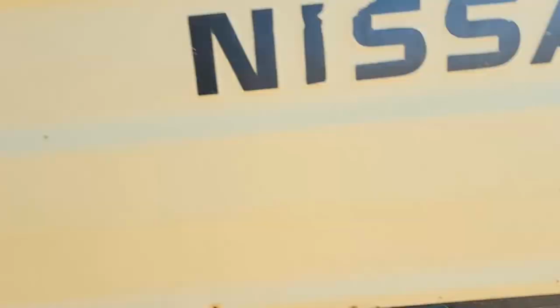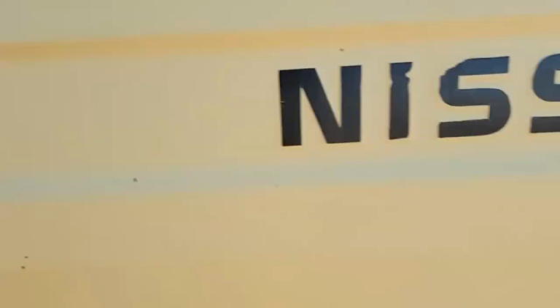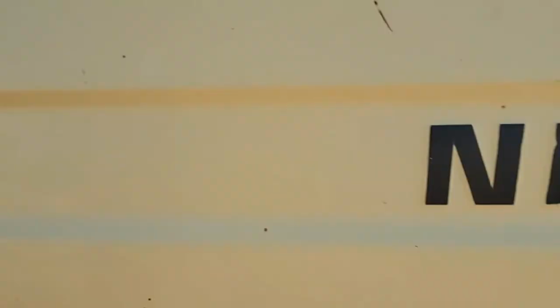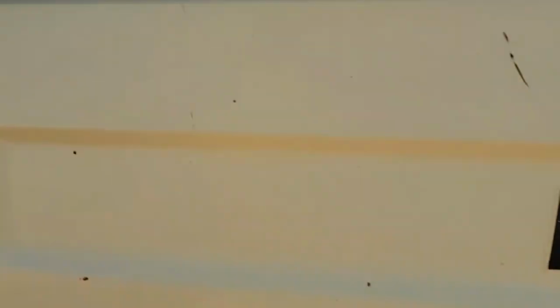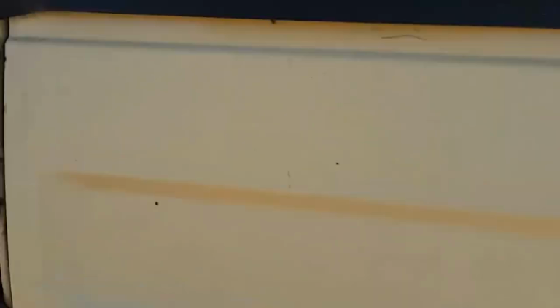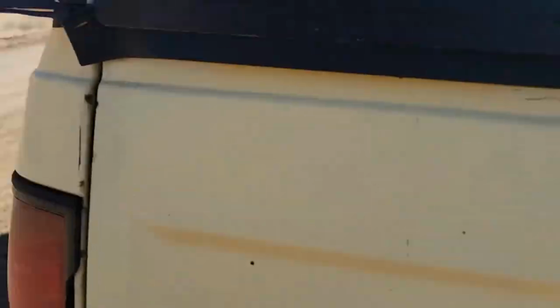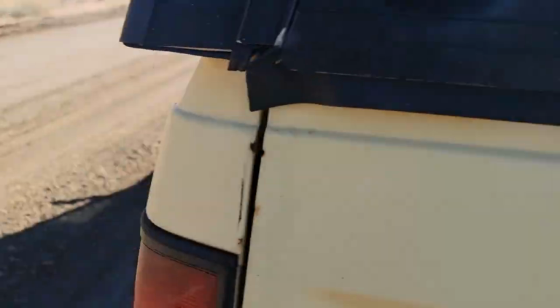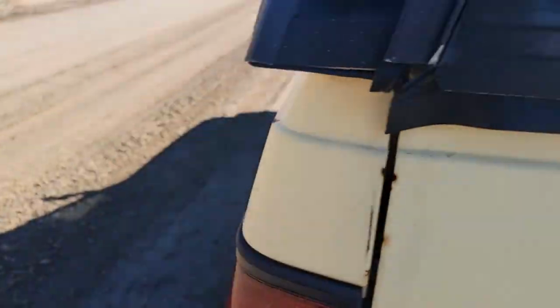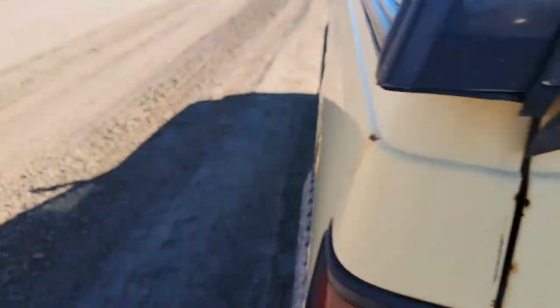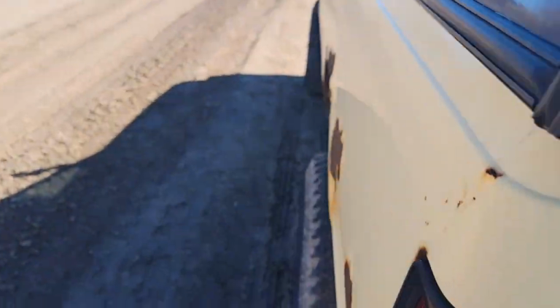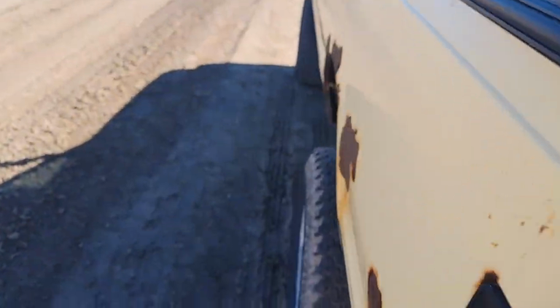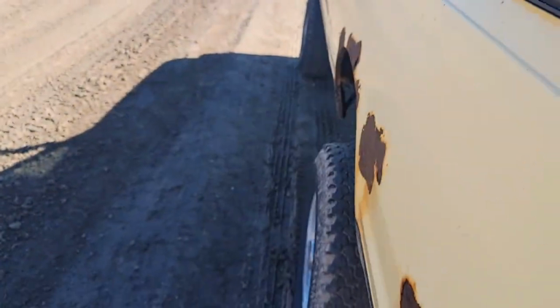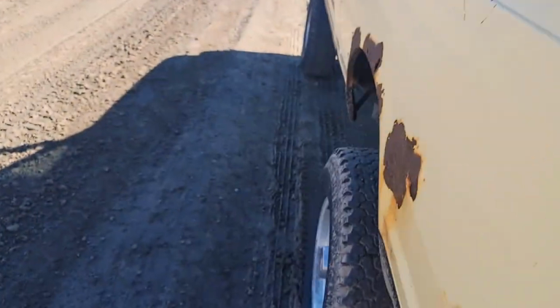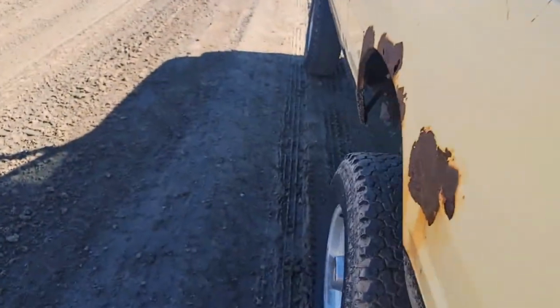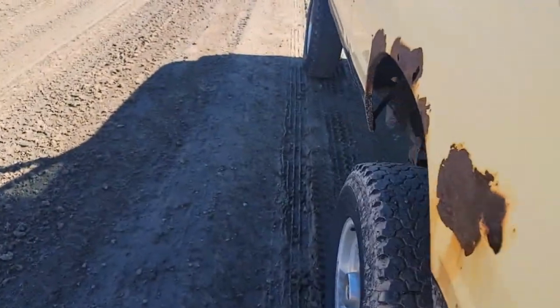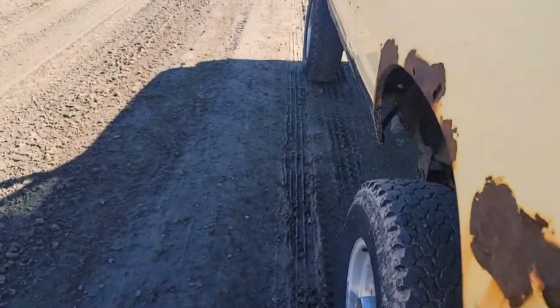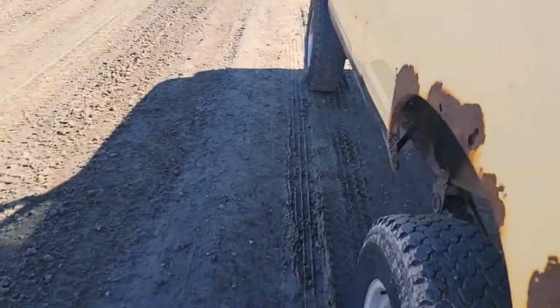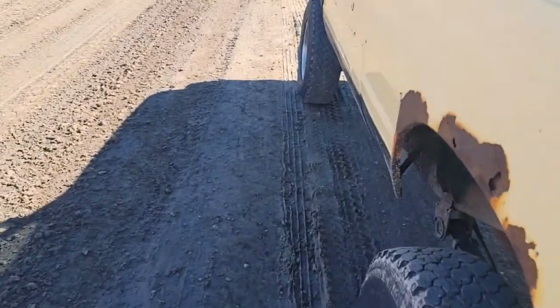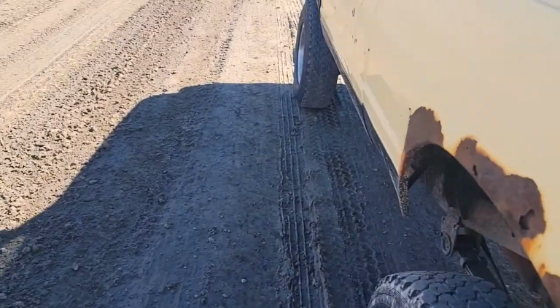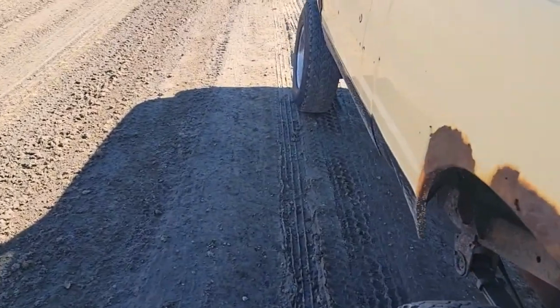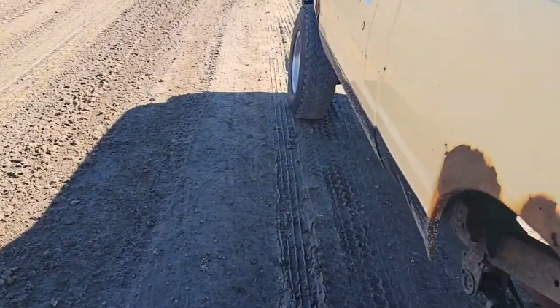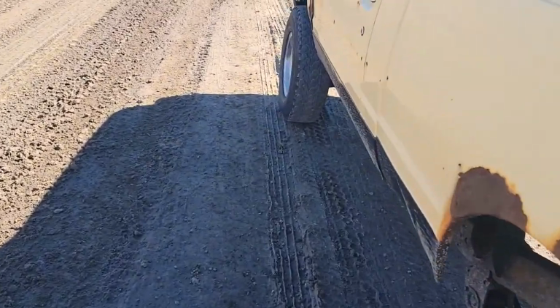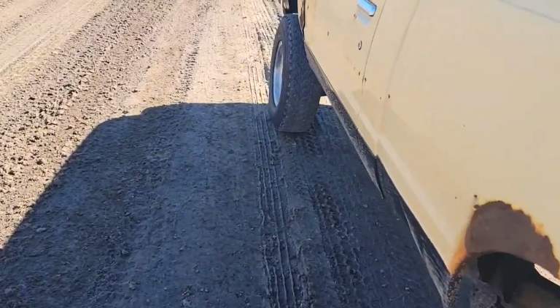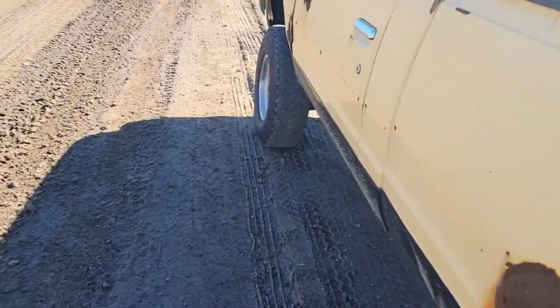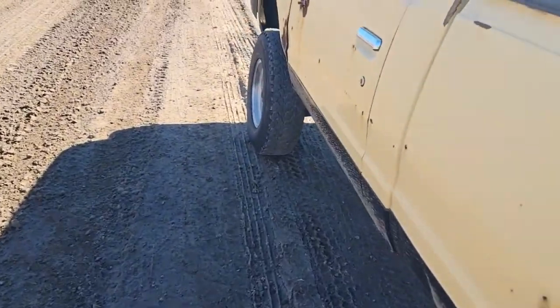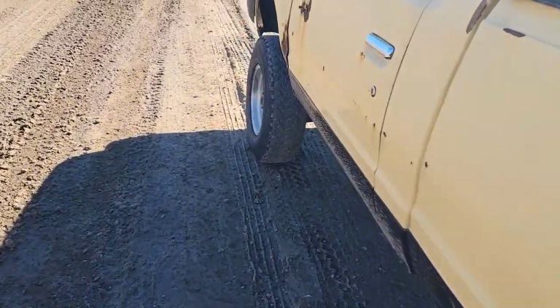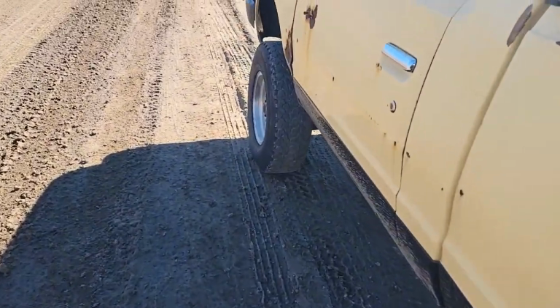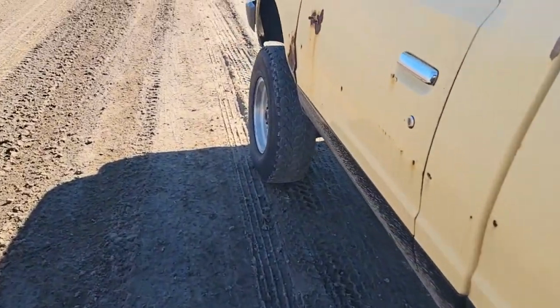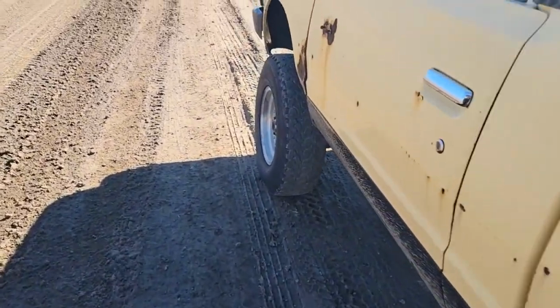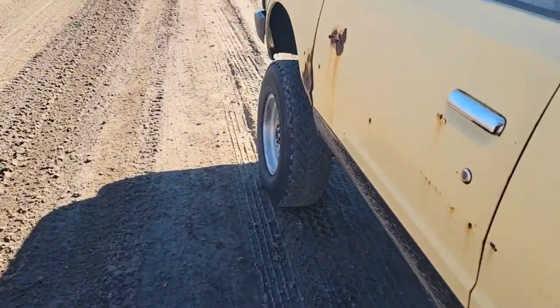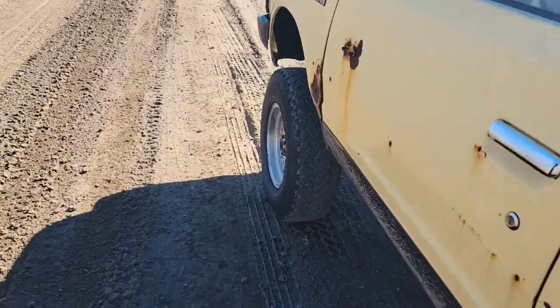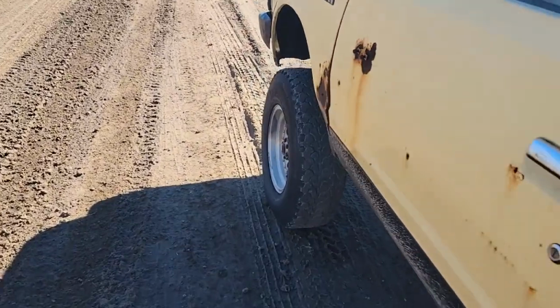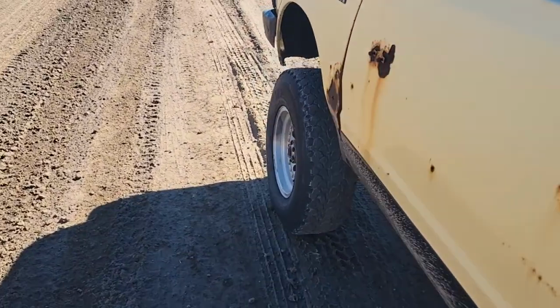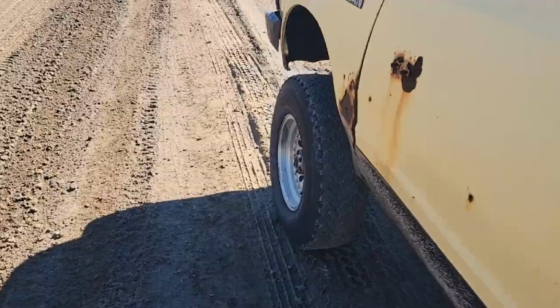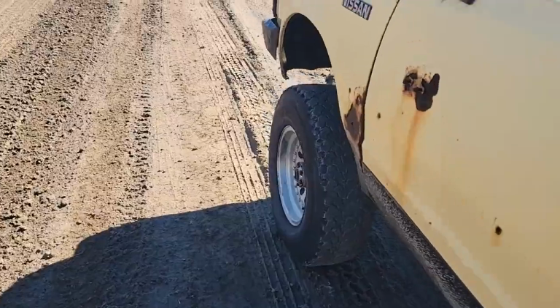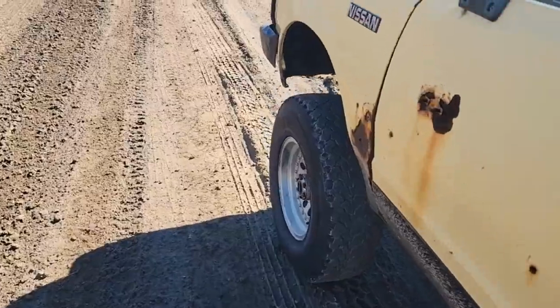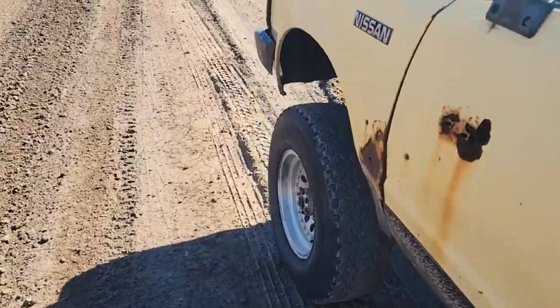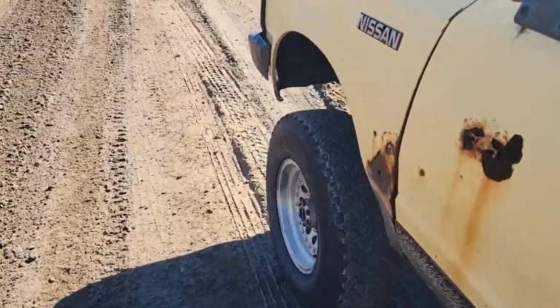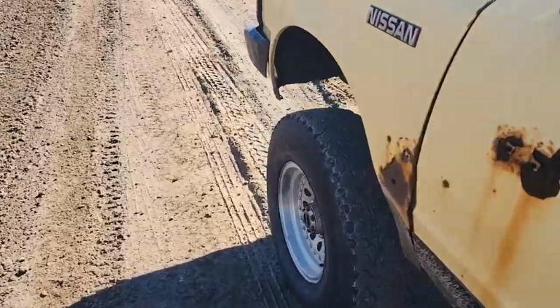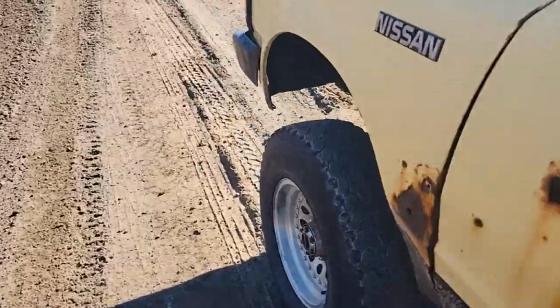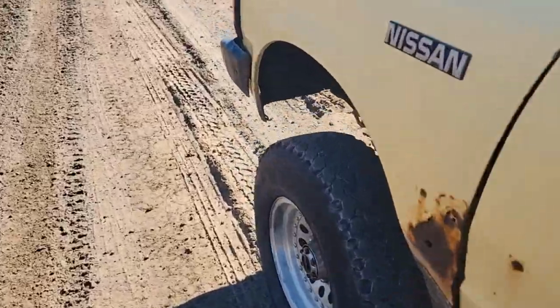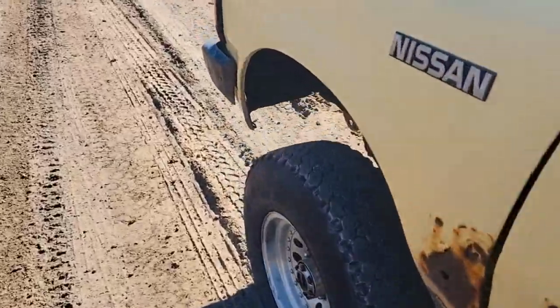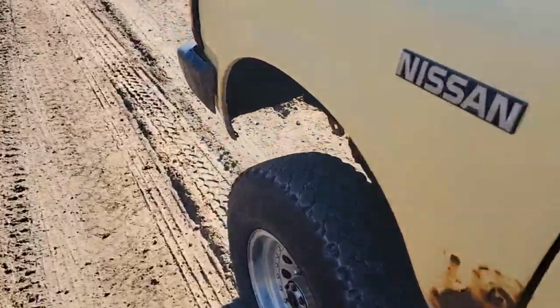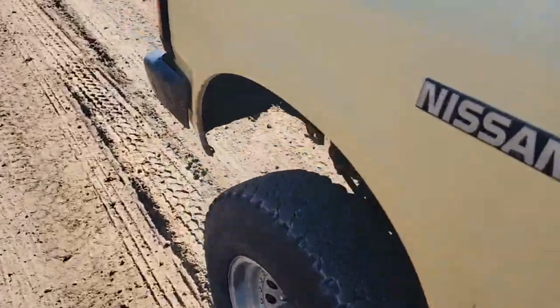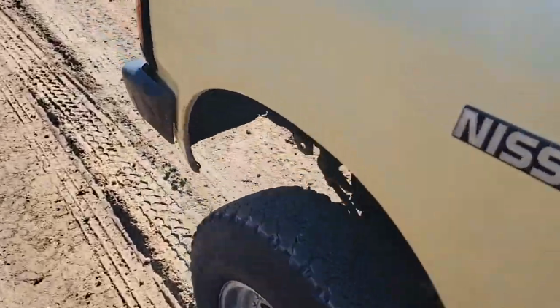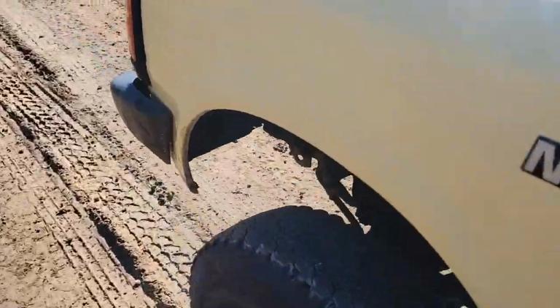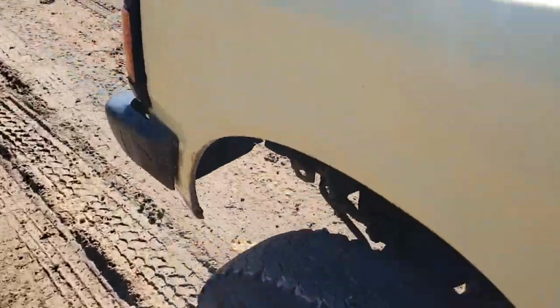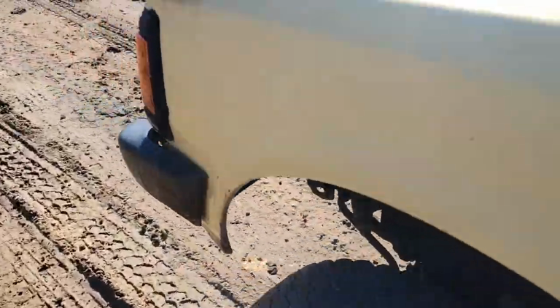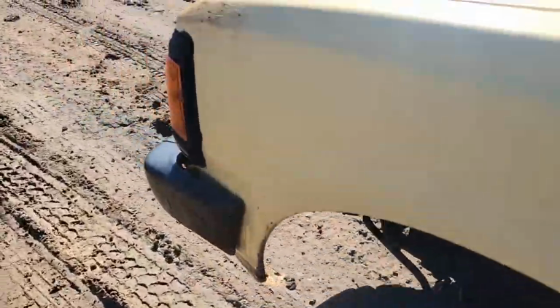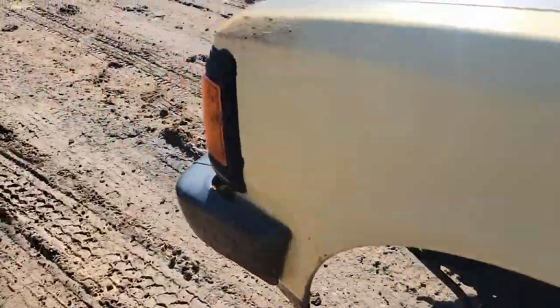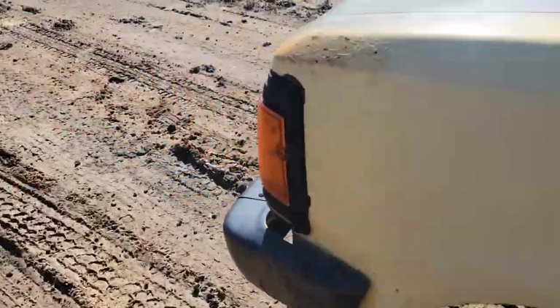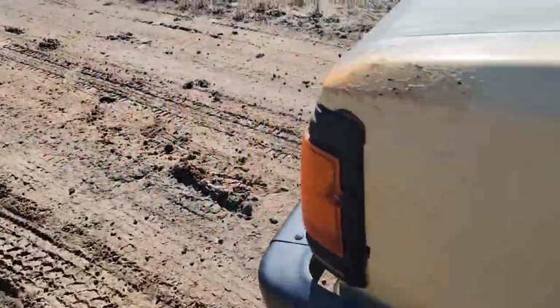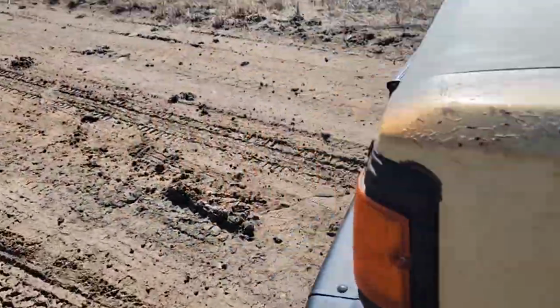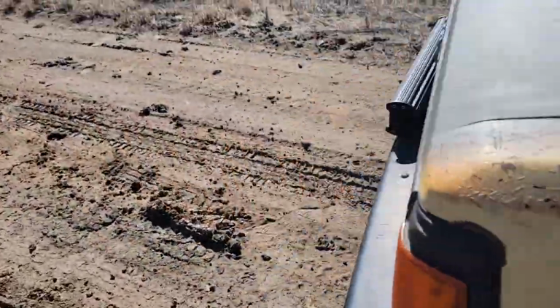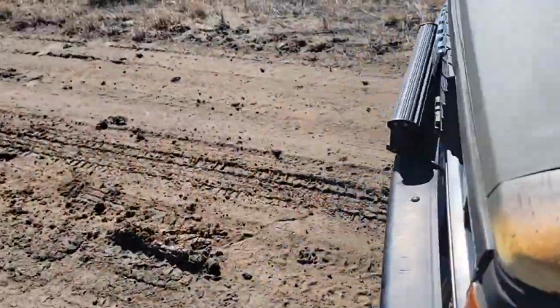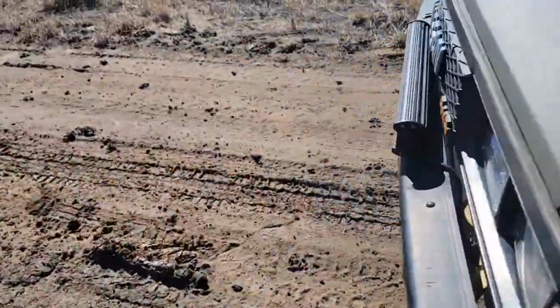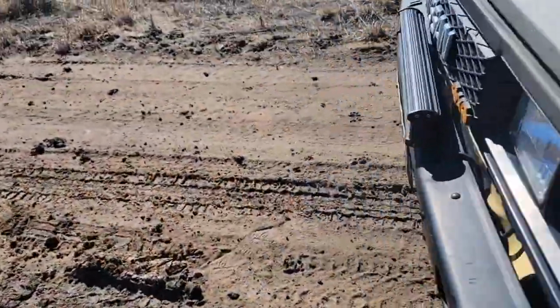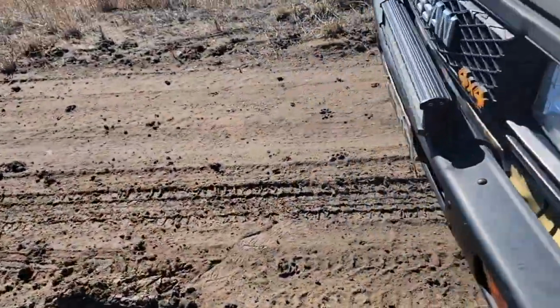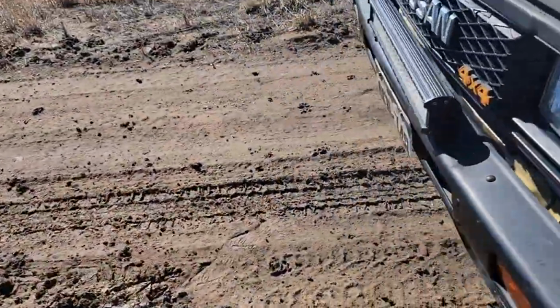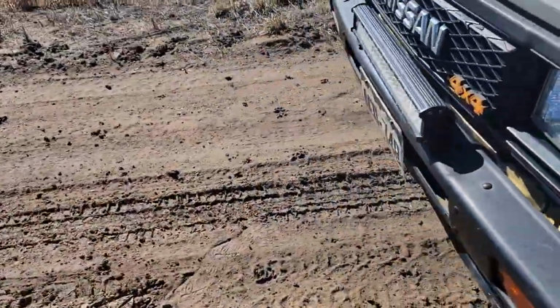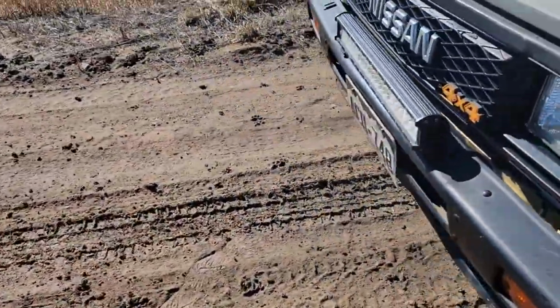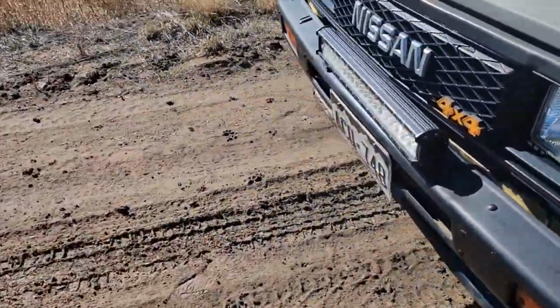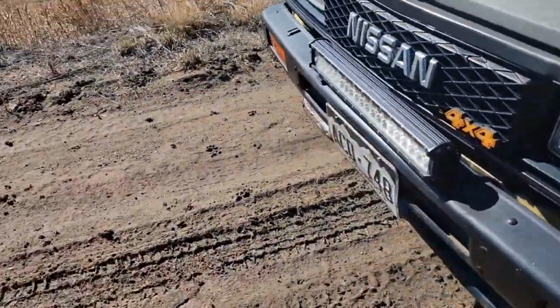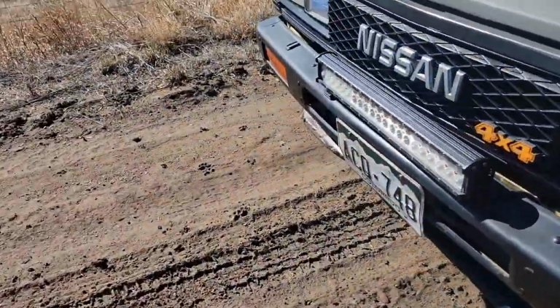It used to have the torsion bars cranked up in the front to clear 33s, which is what is on the cover photo.